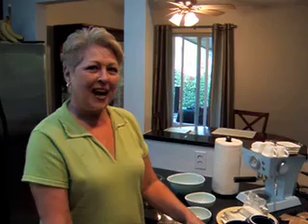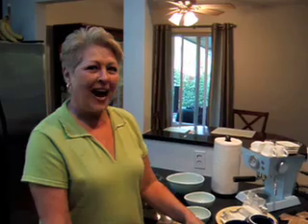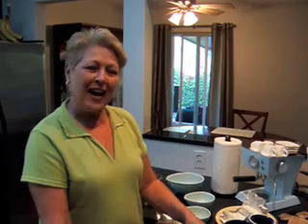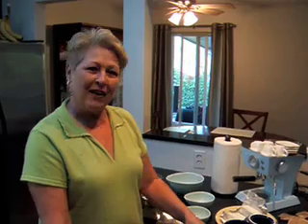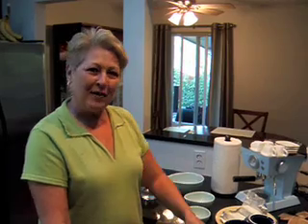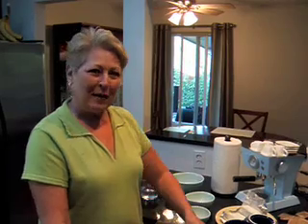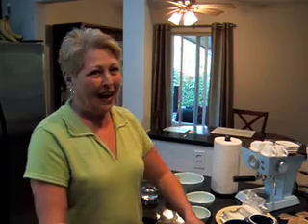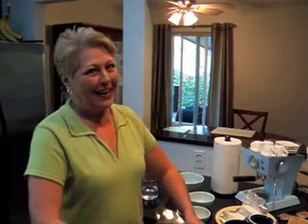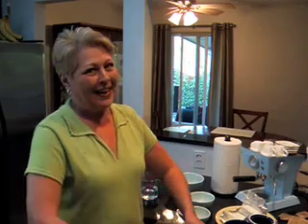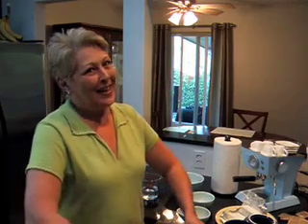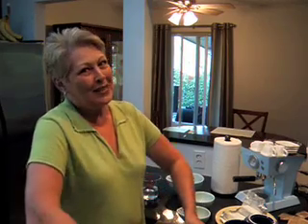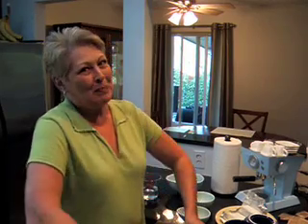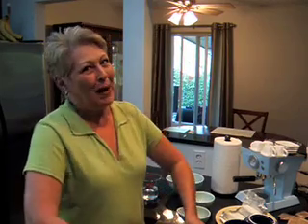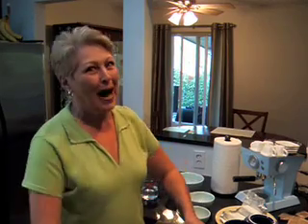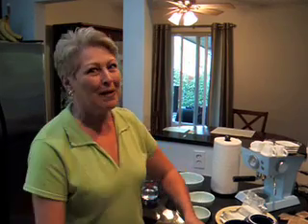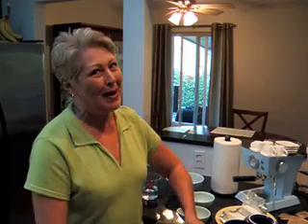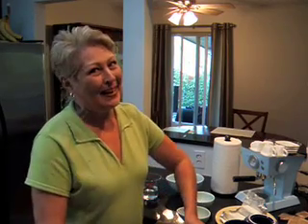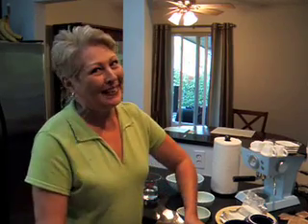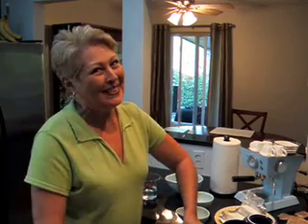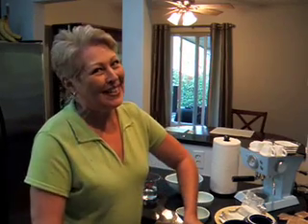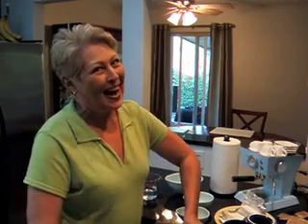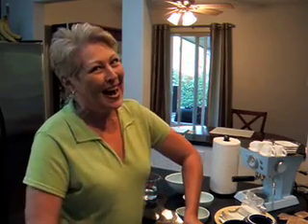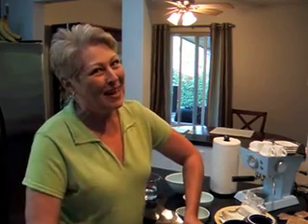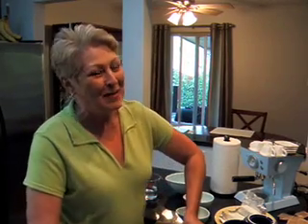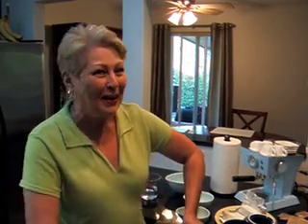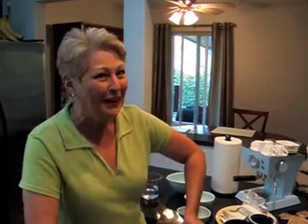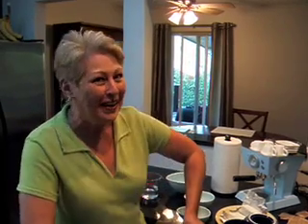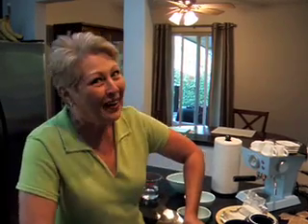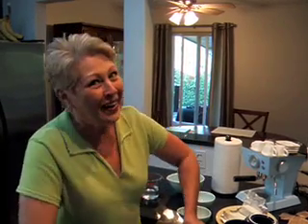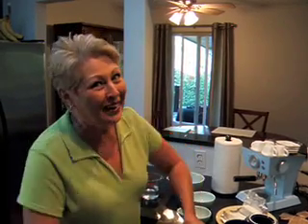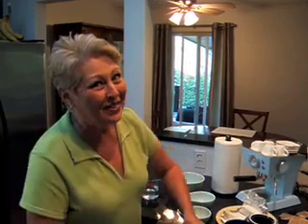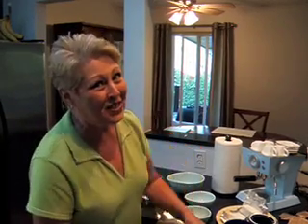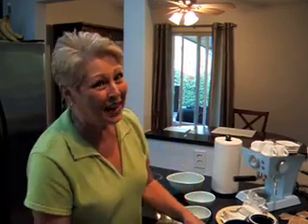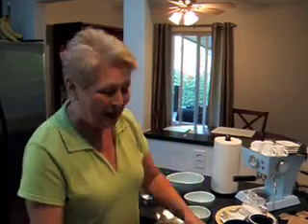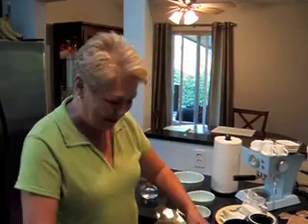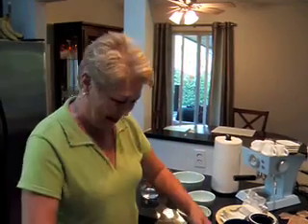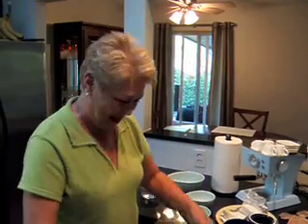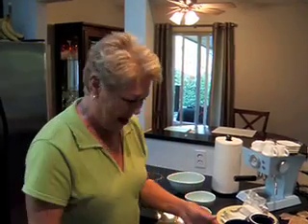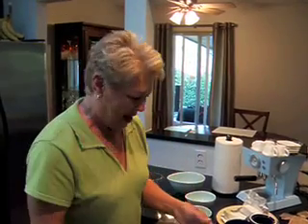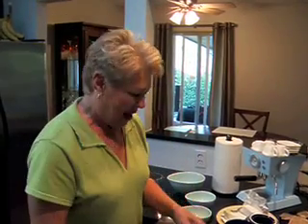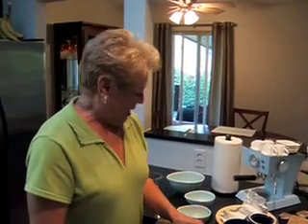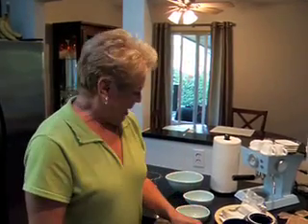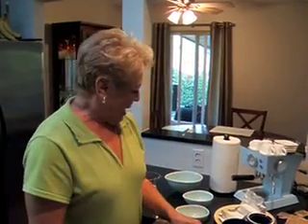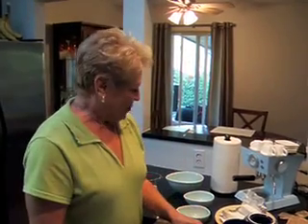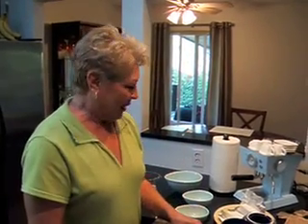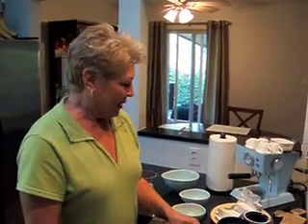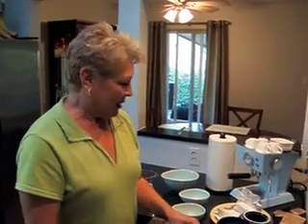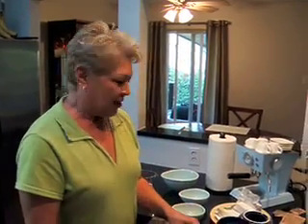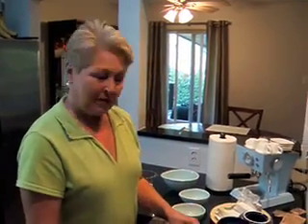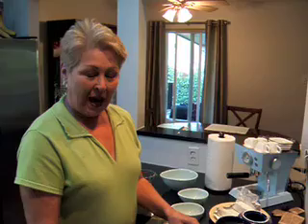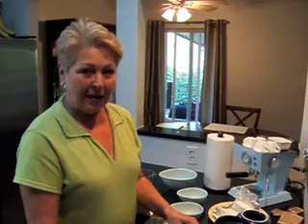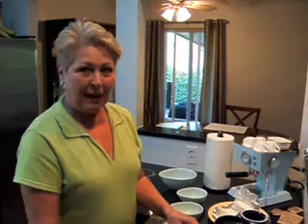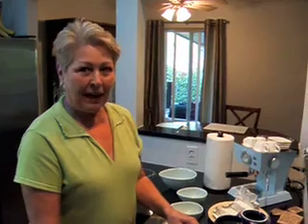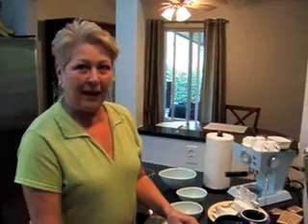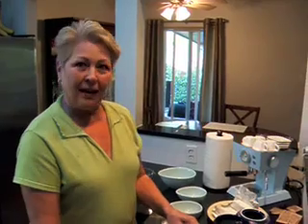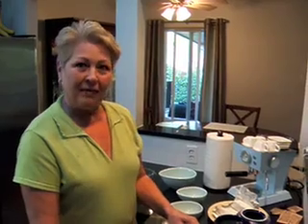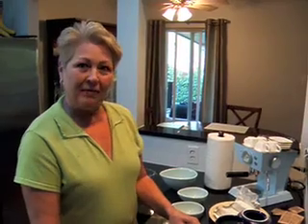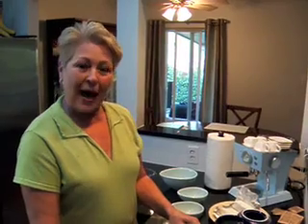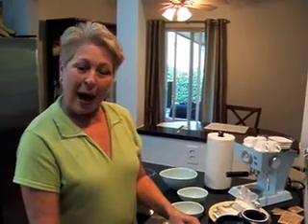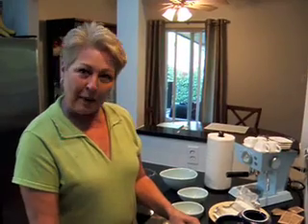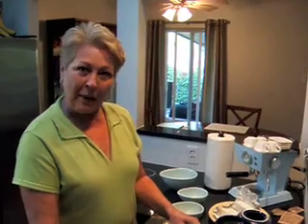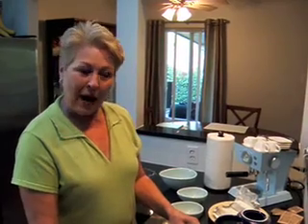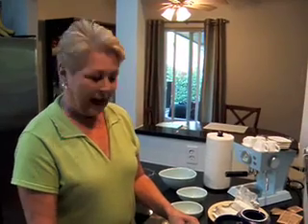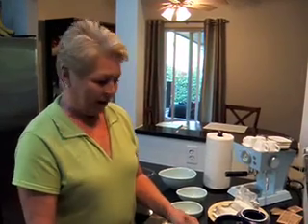Hi everybody, it's pie baking time here at Eric and Jim's. I'm going to teach them how to make an apple pie.